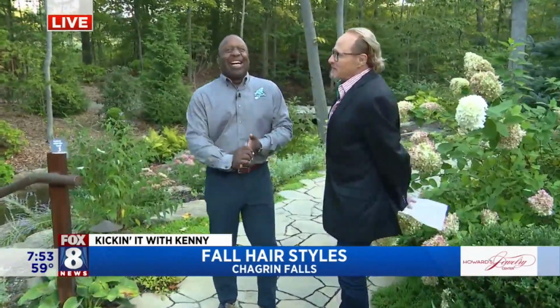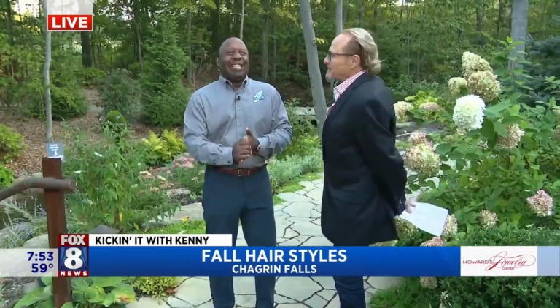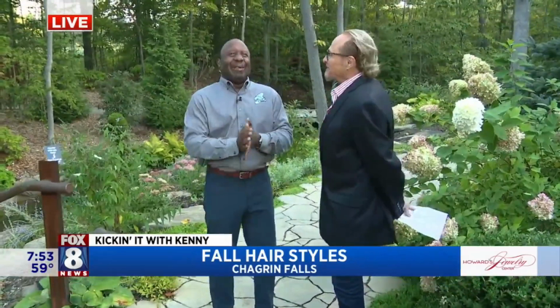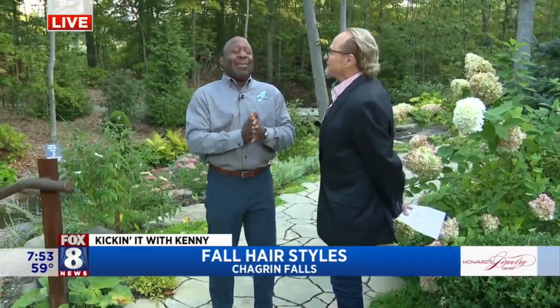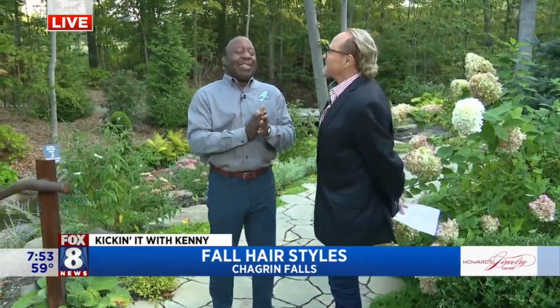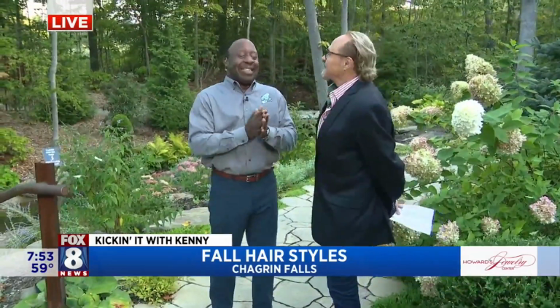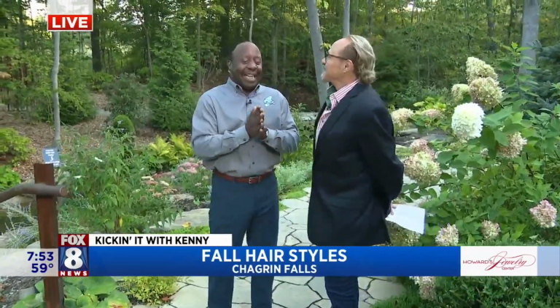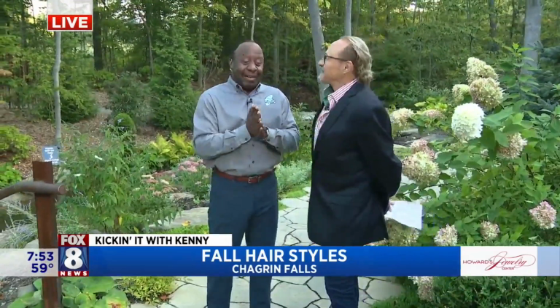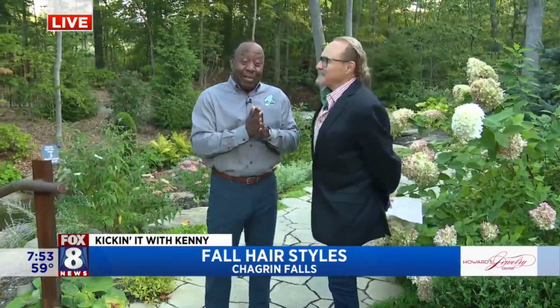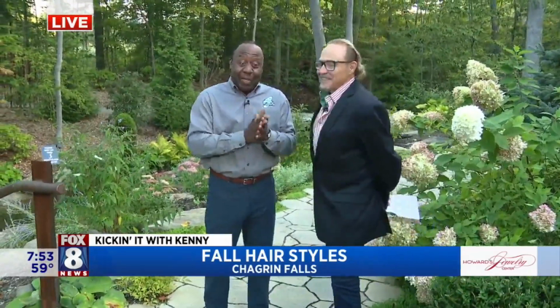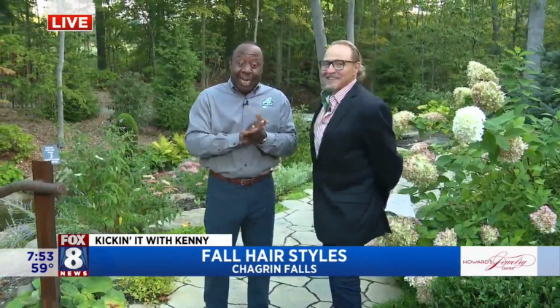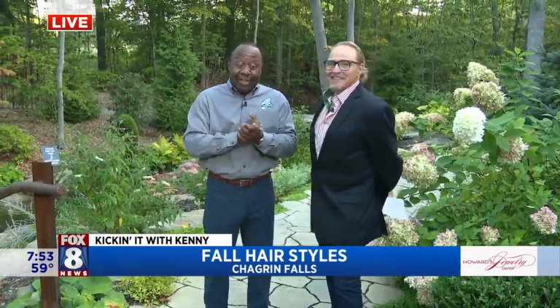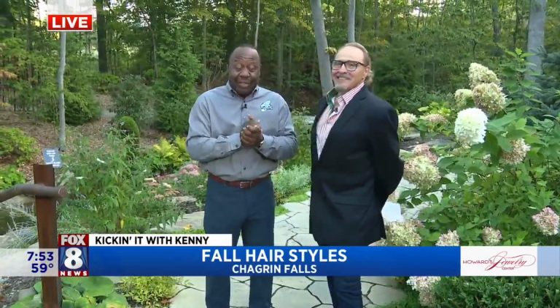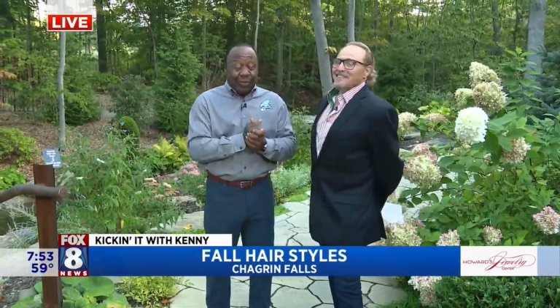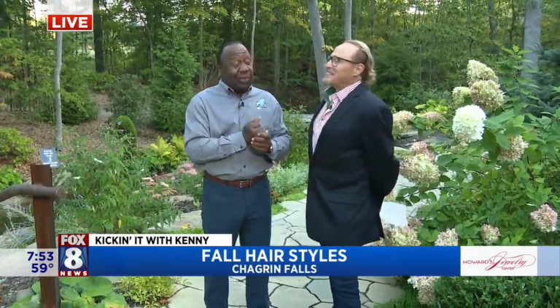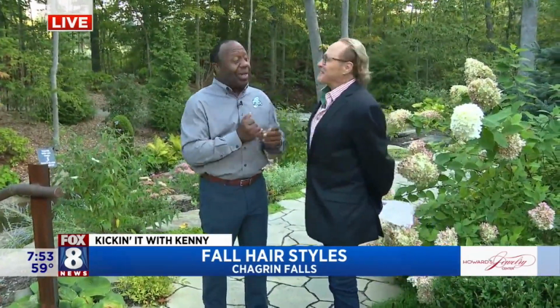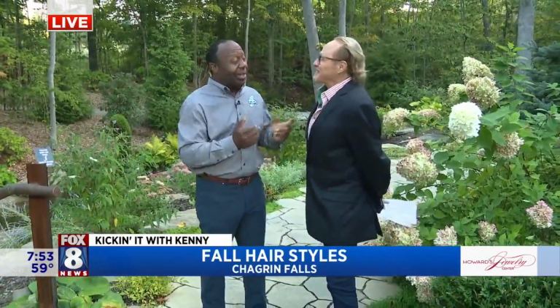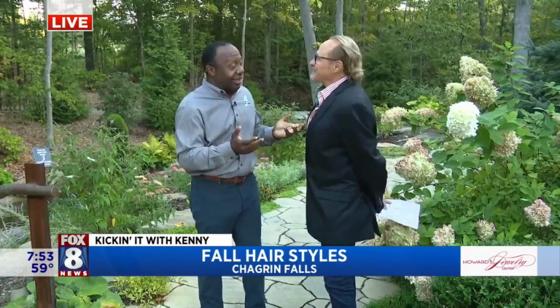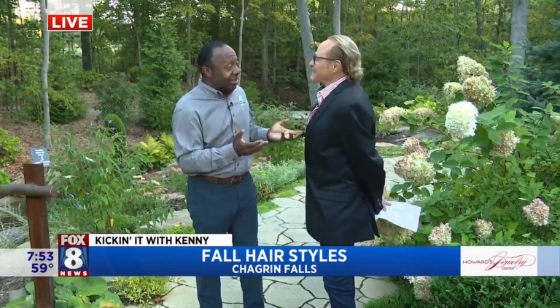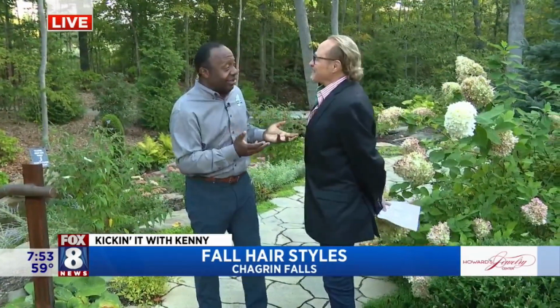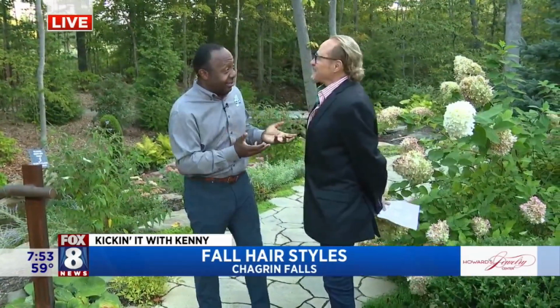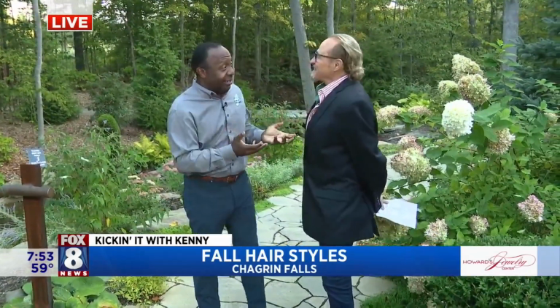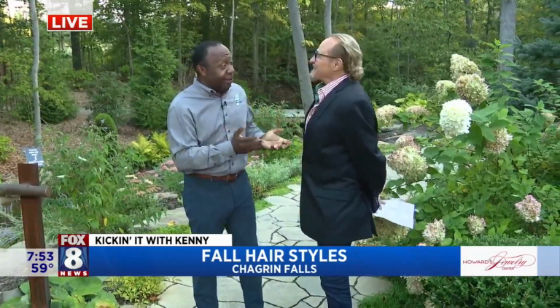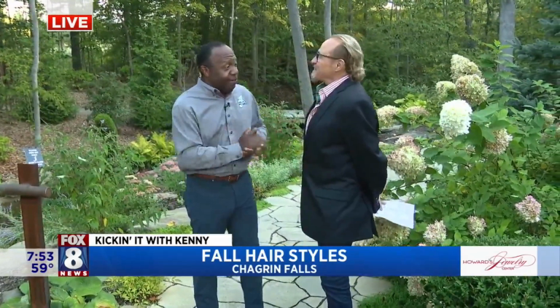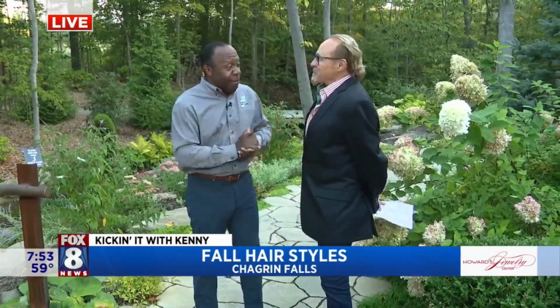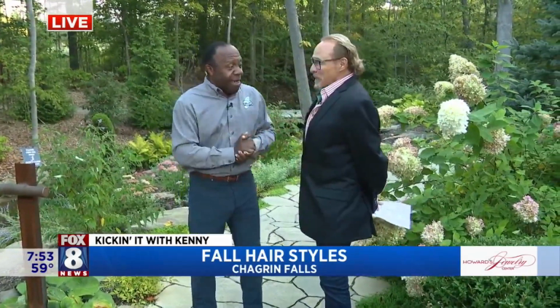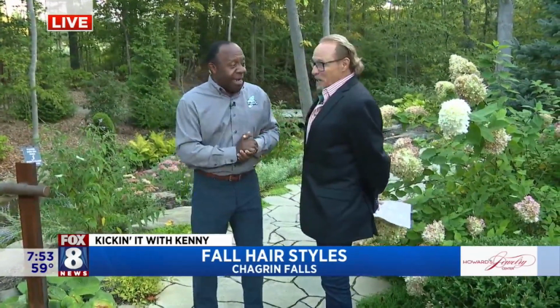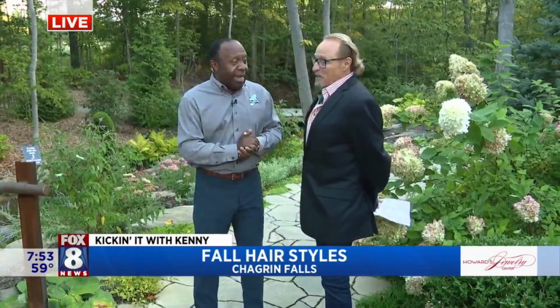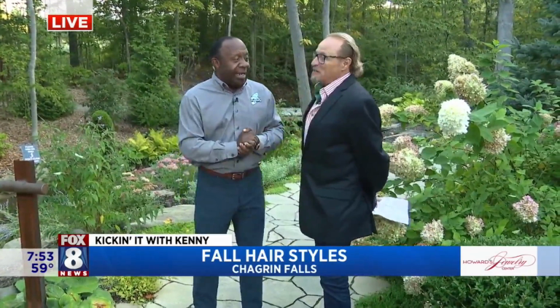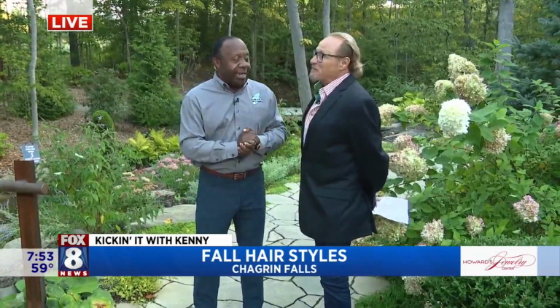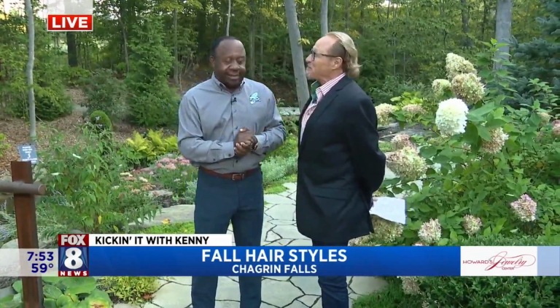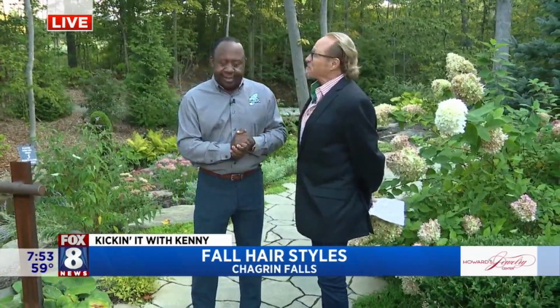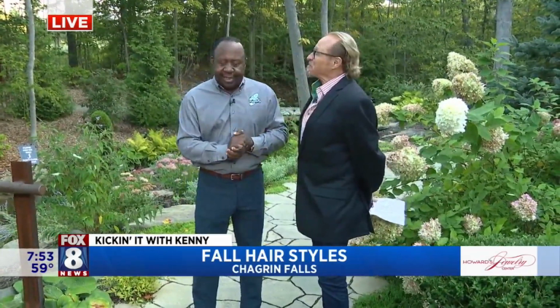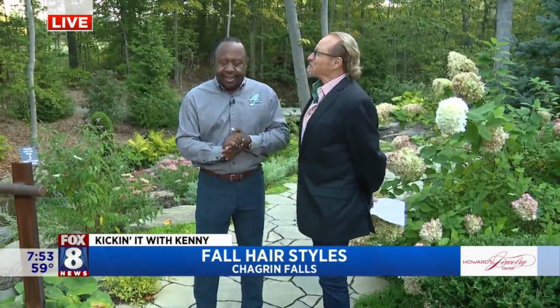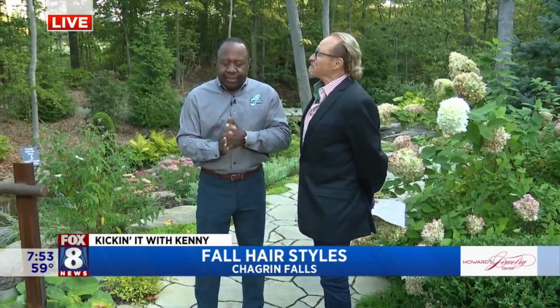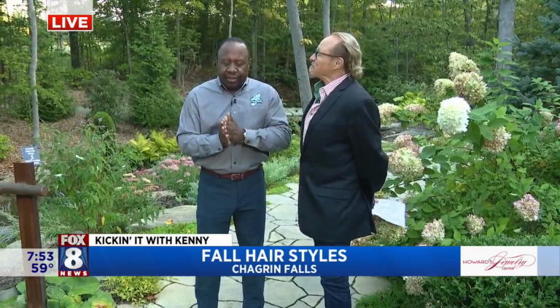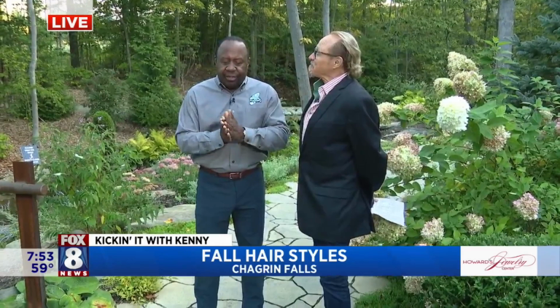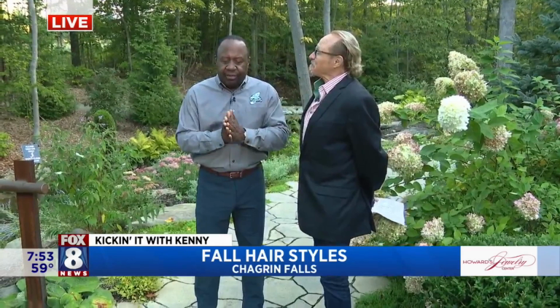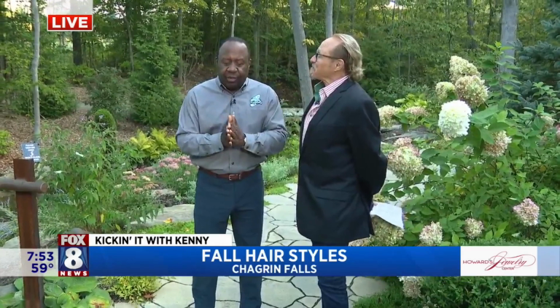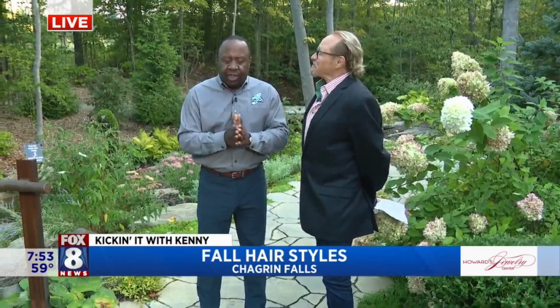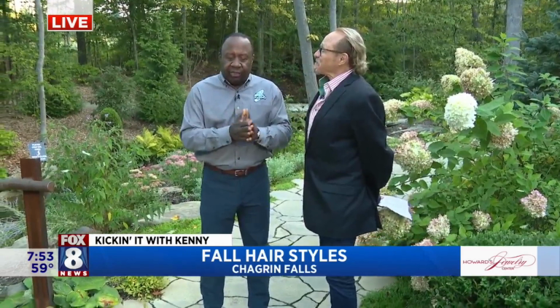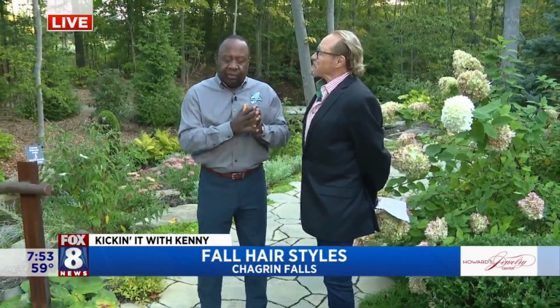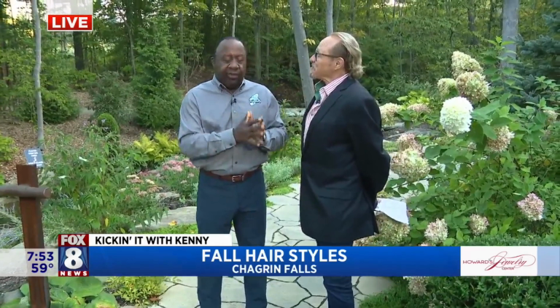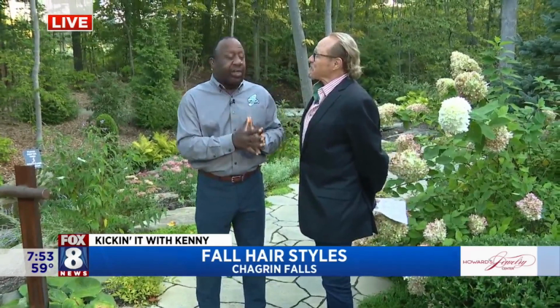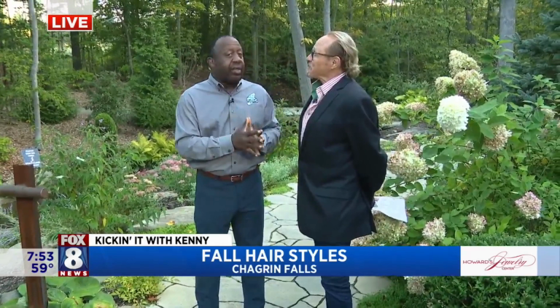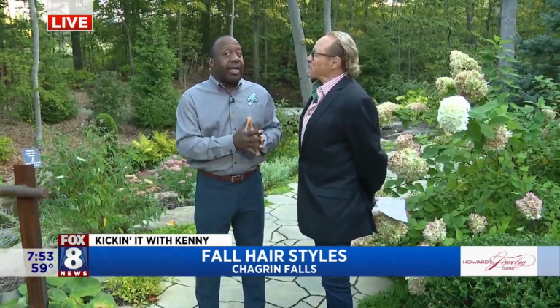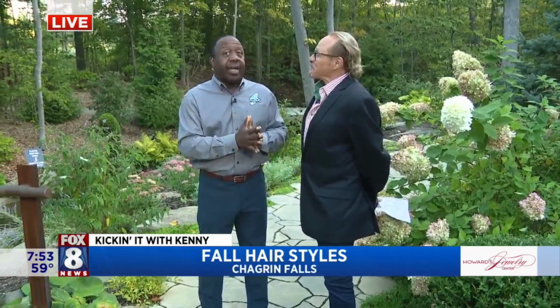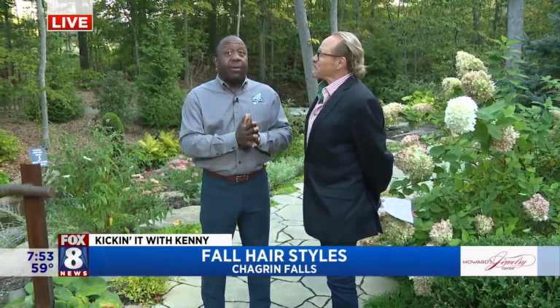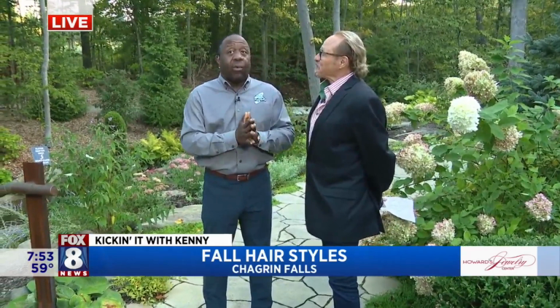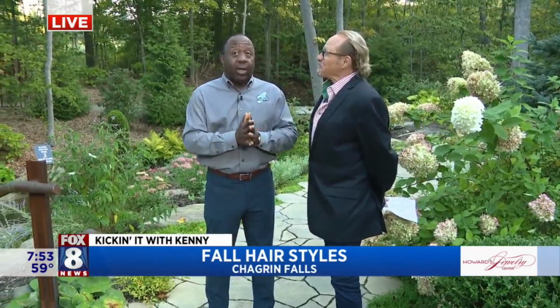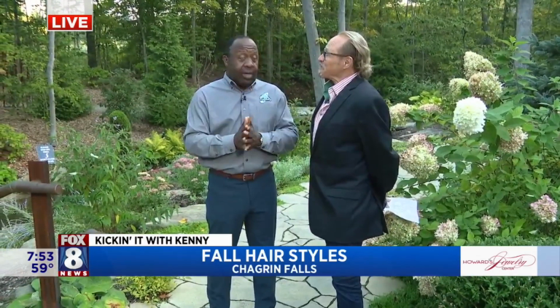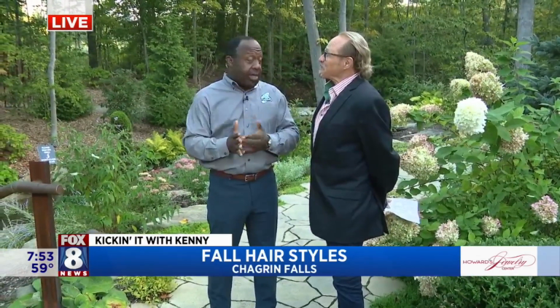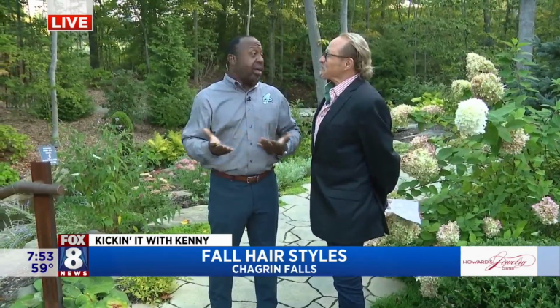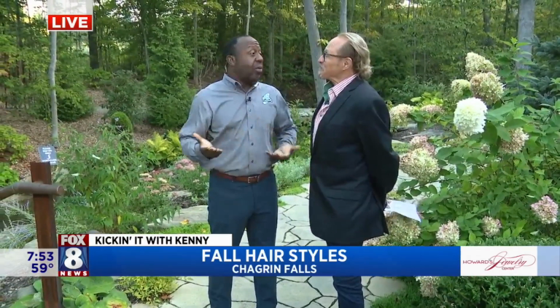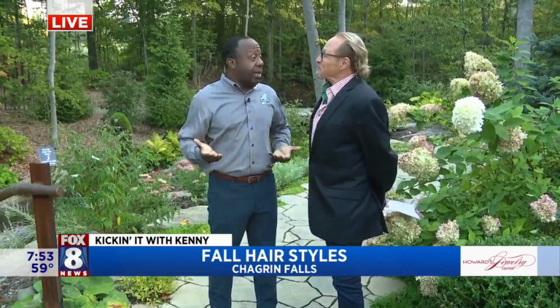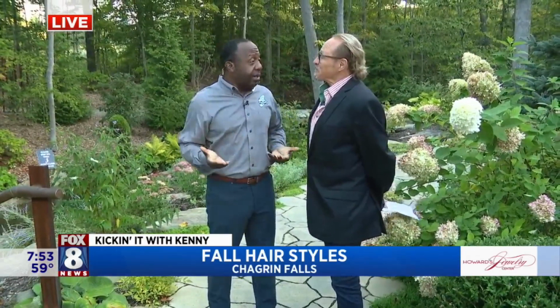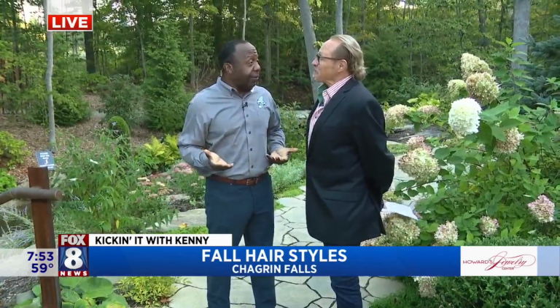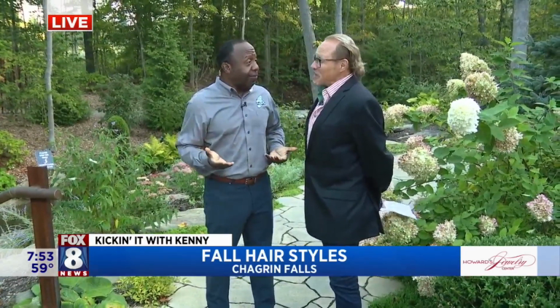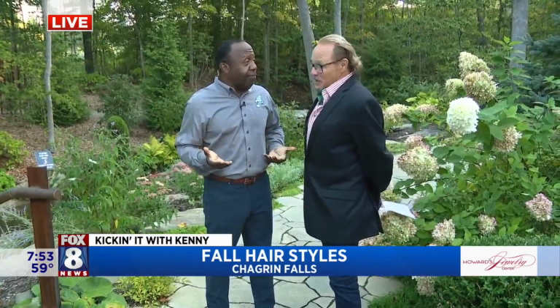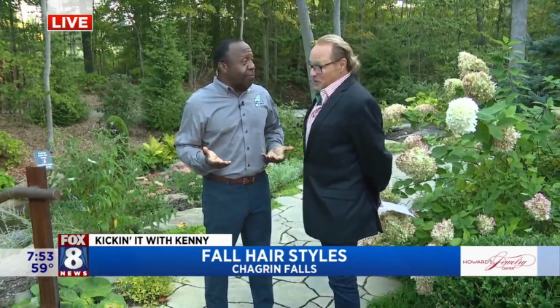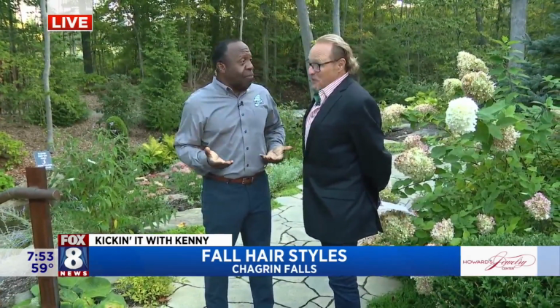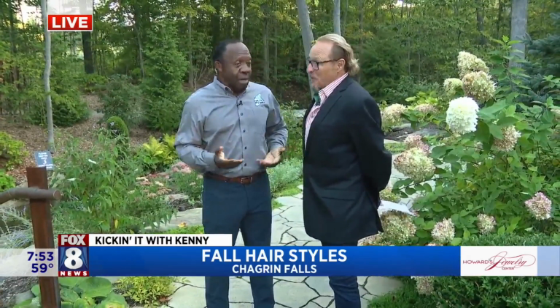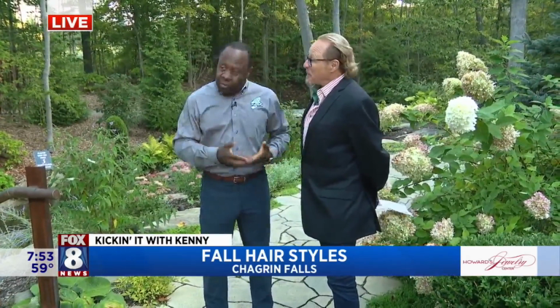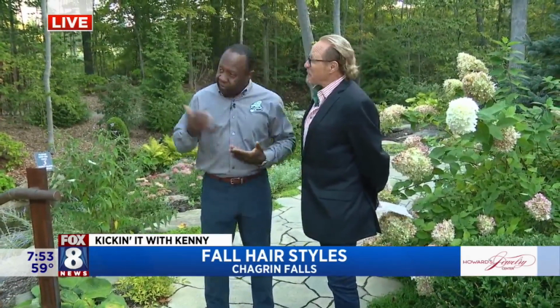So, John, you guys are doing great things at the salon. And I said, John, let's show some trends for fall and winter. And here we are.